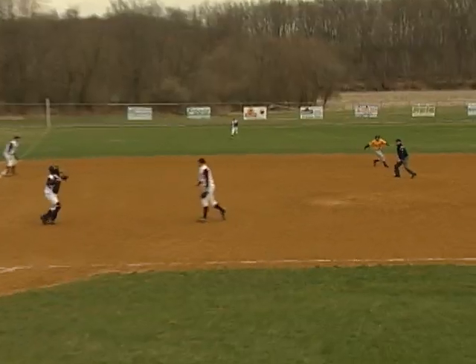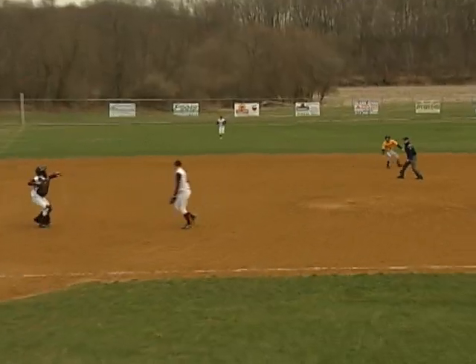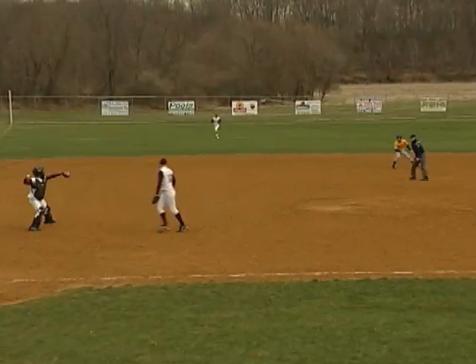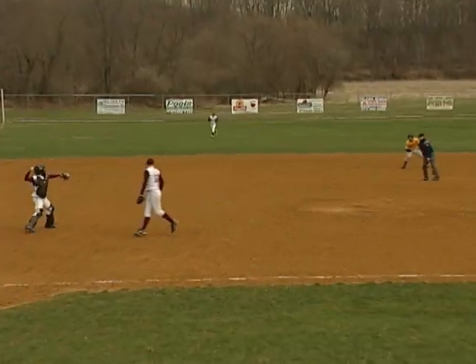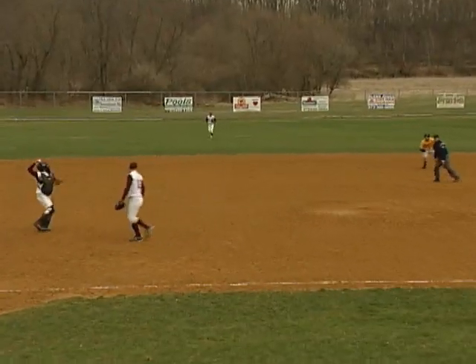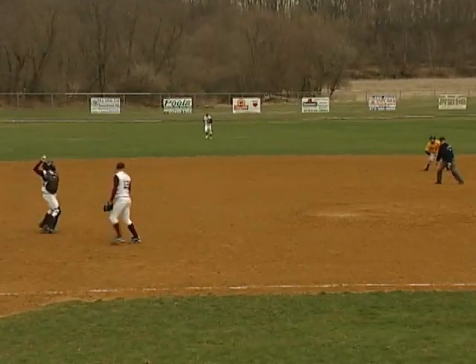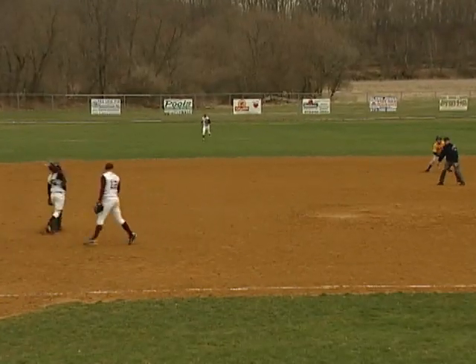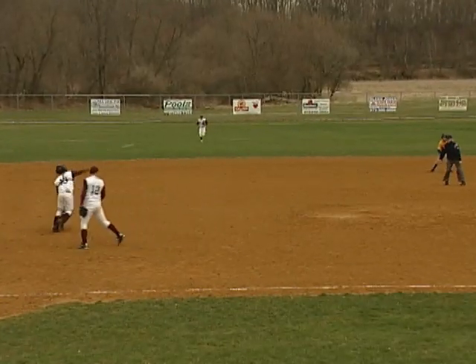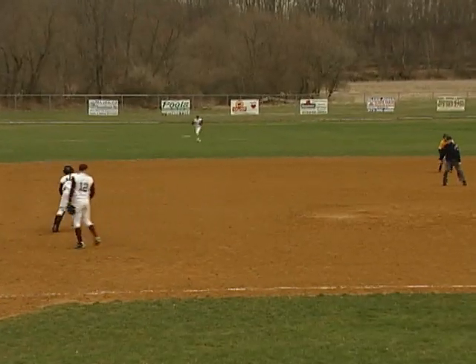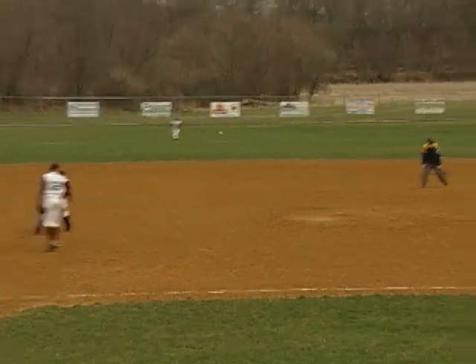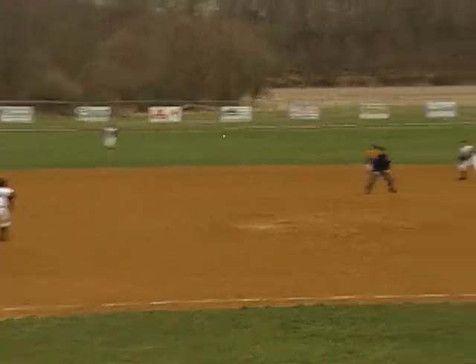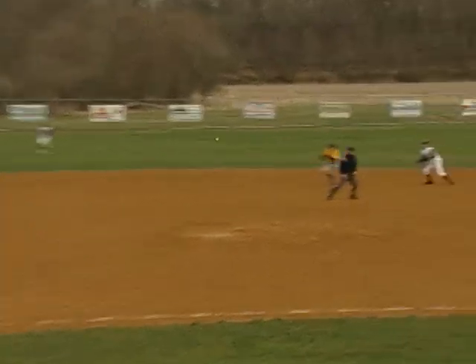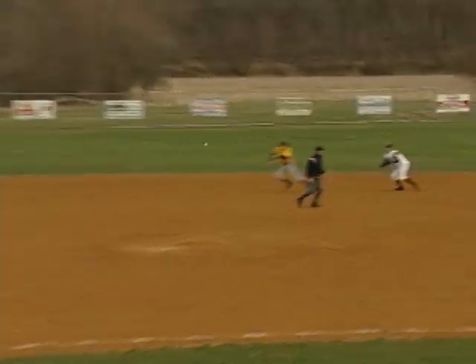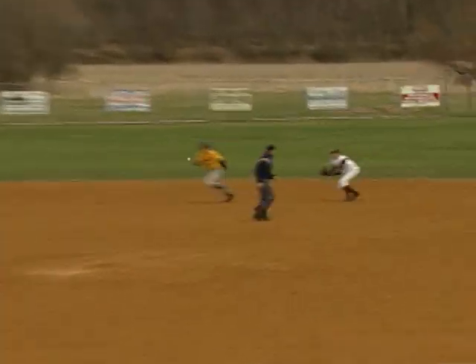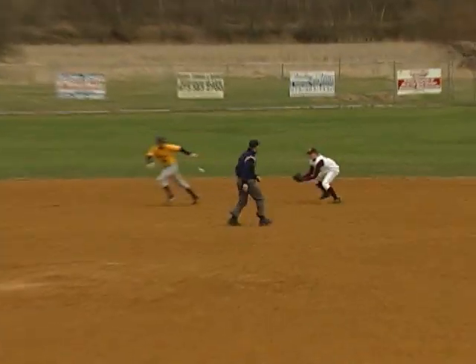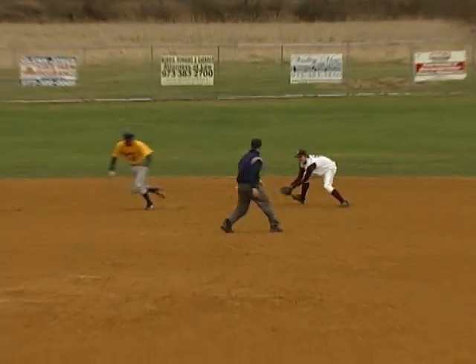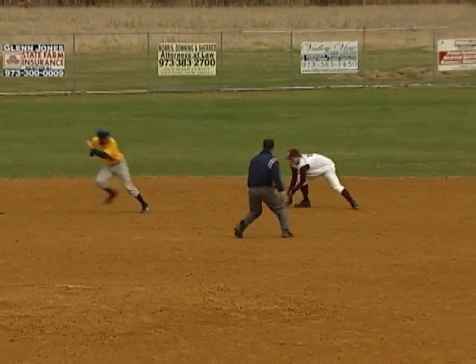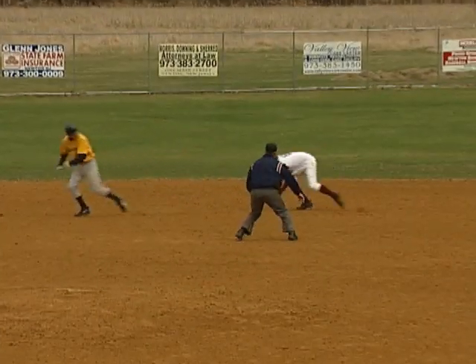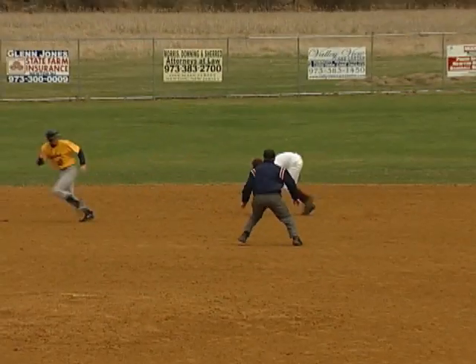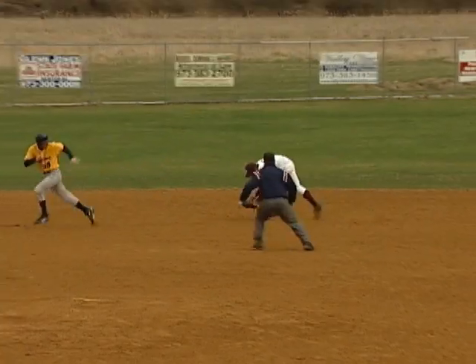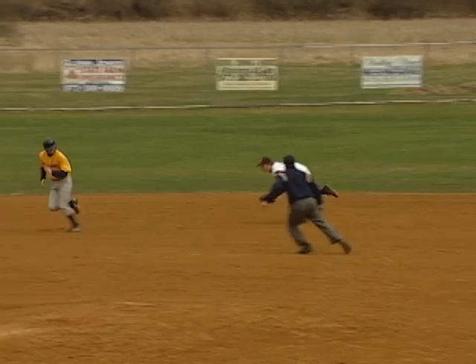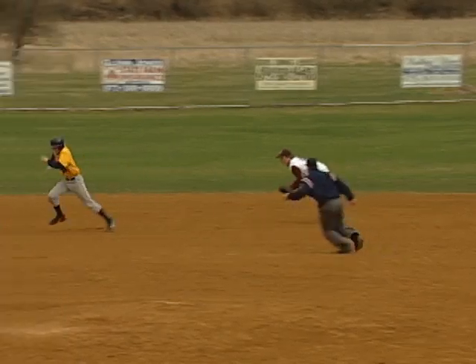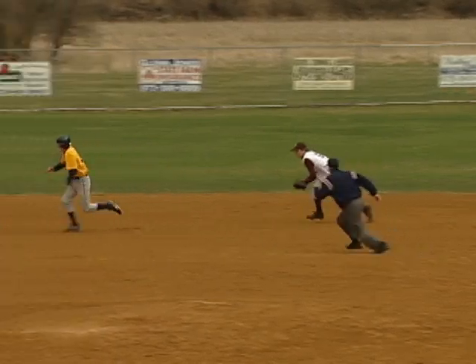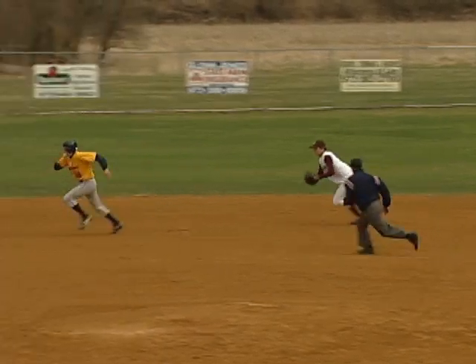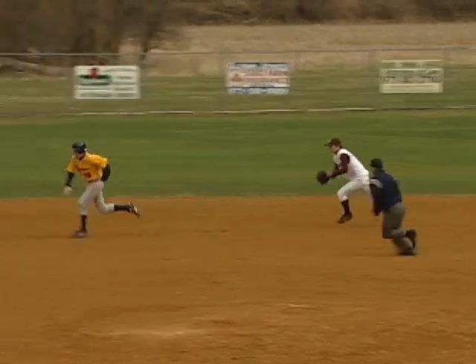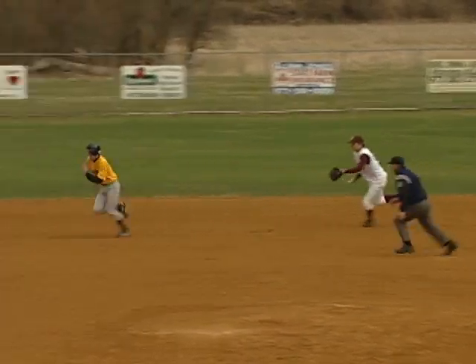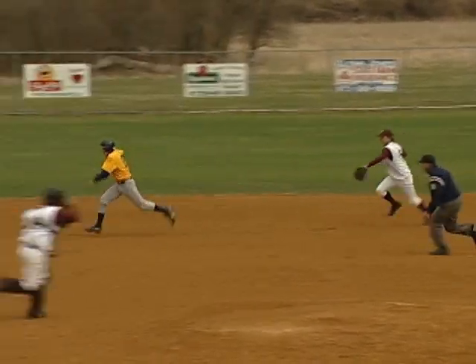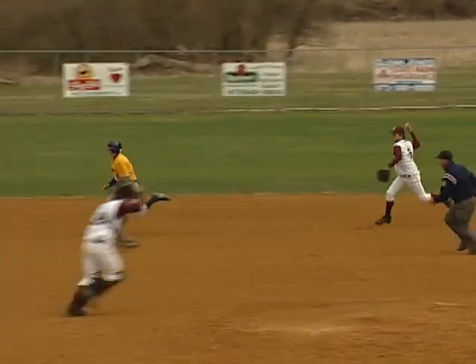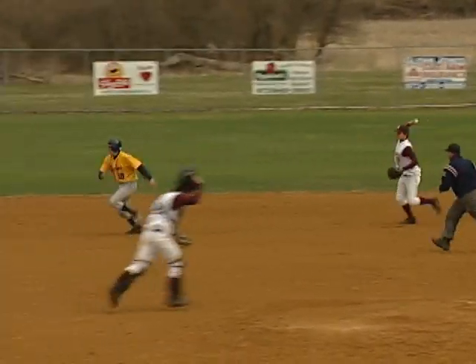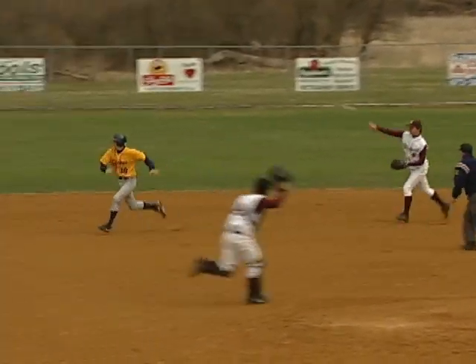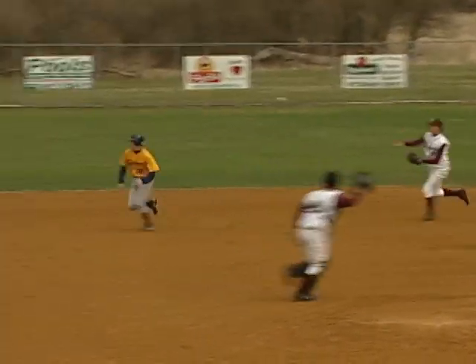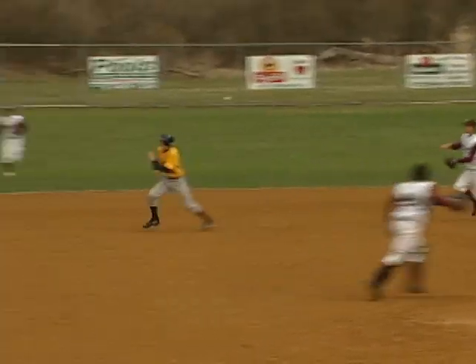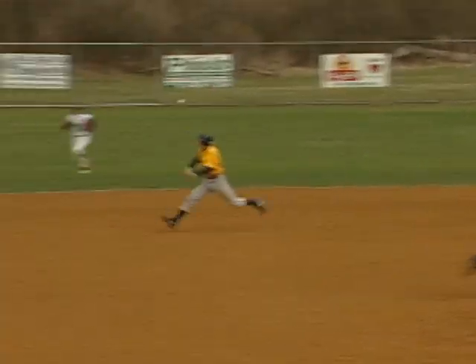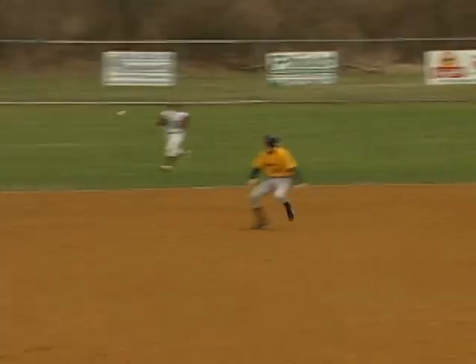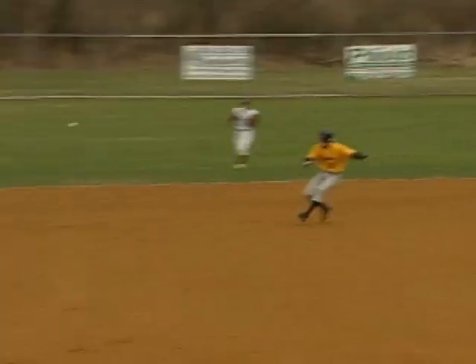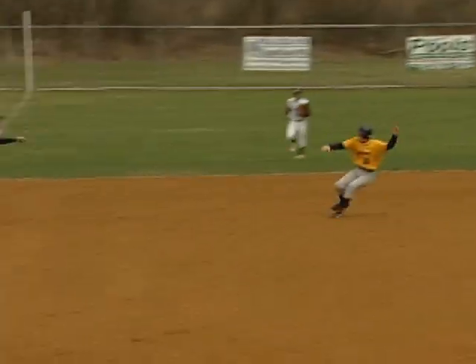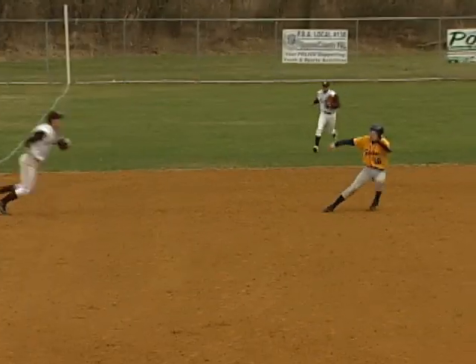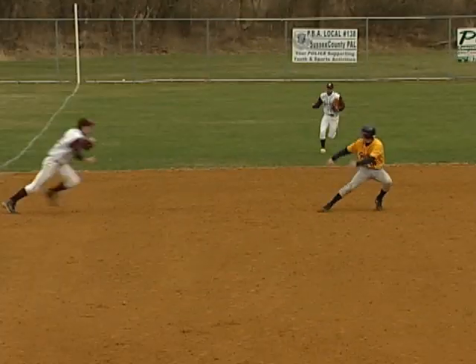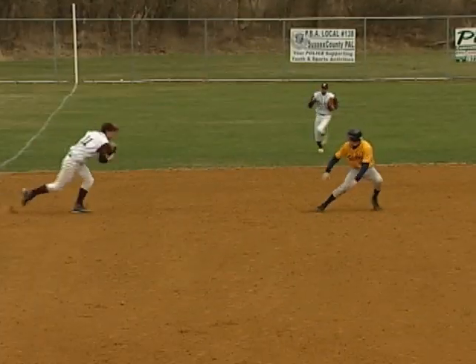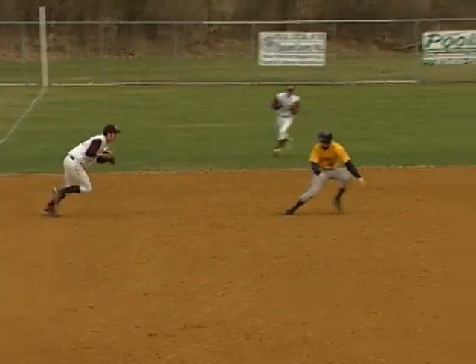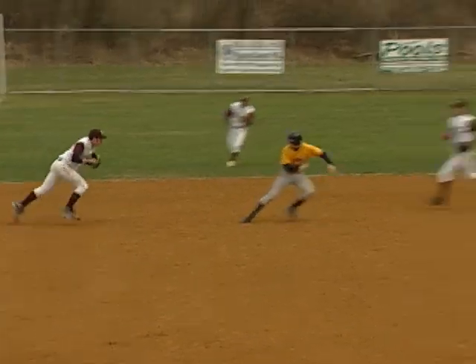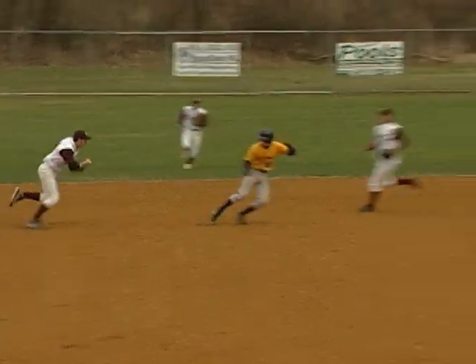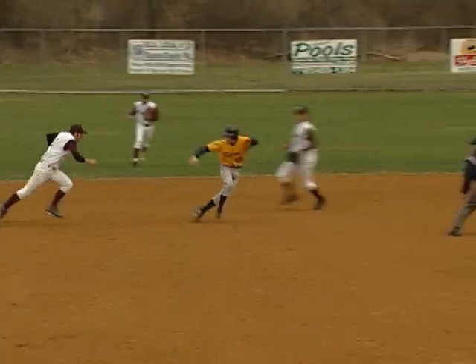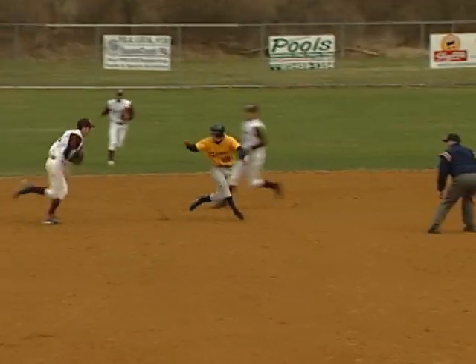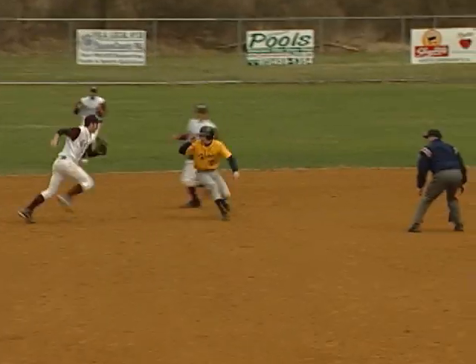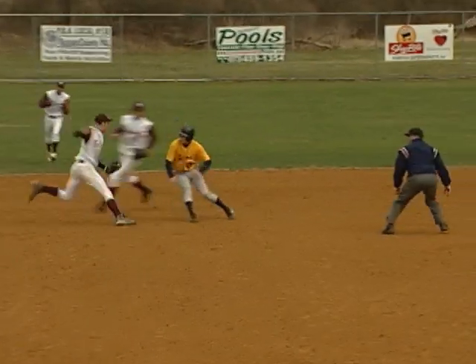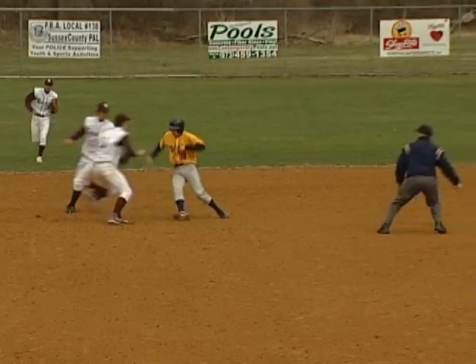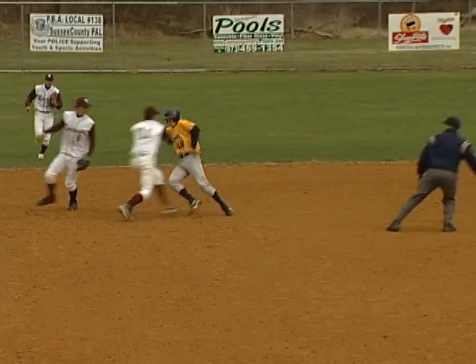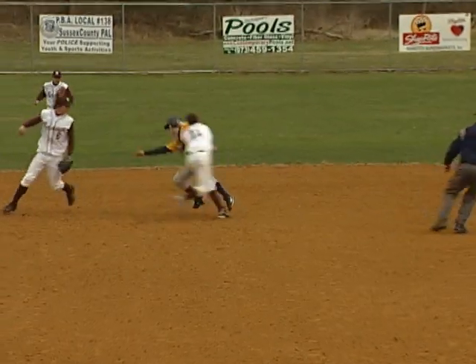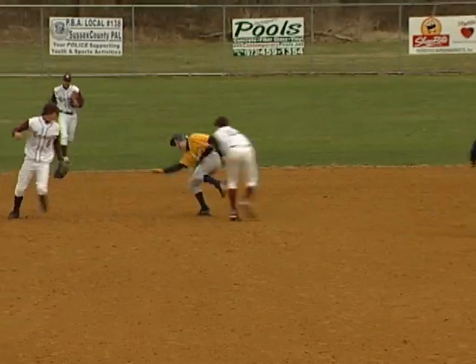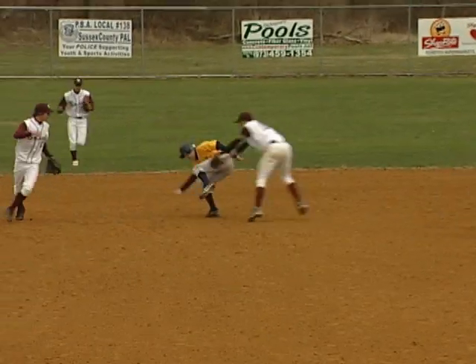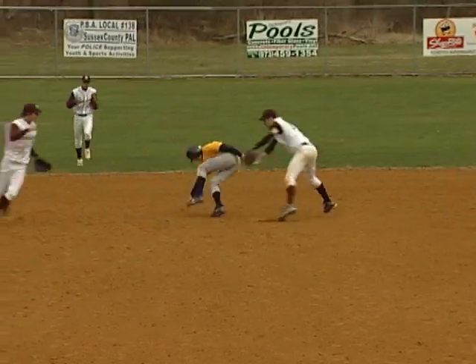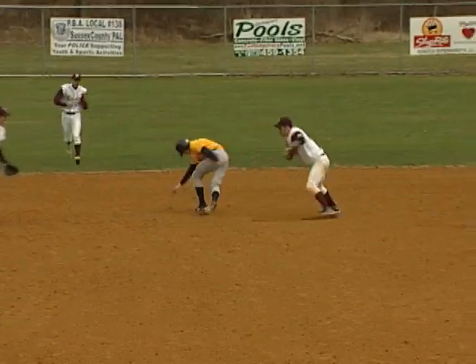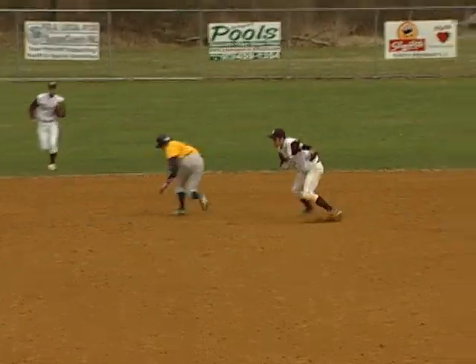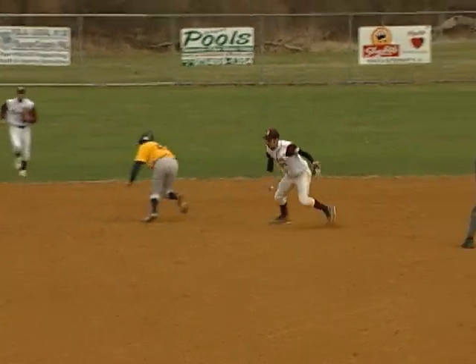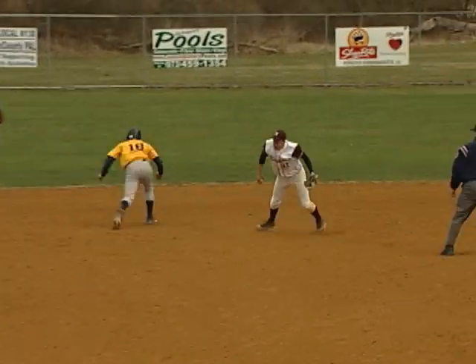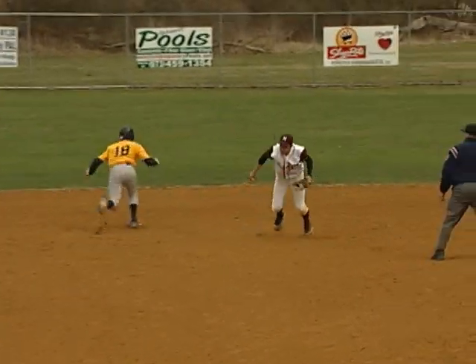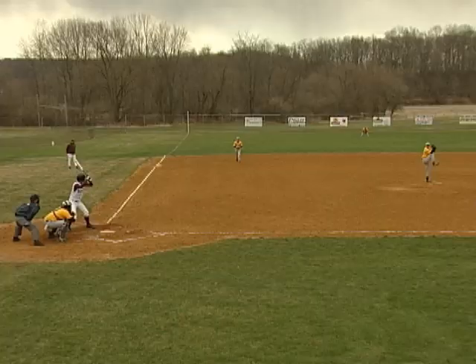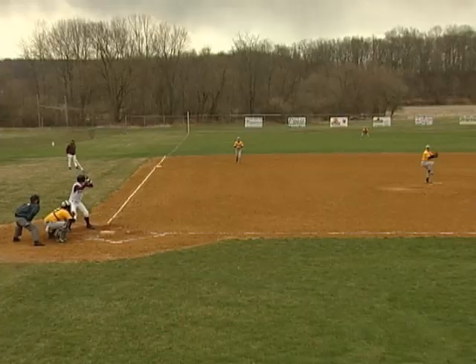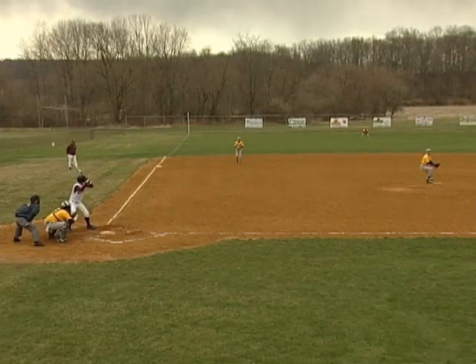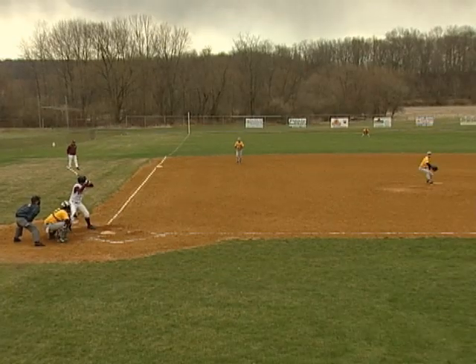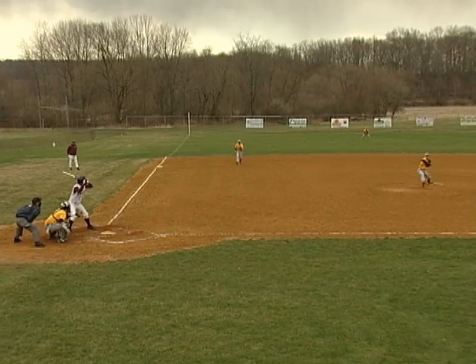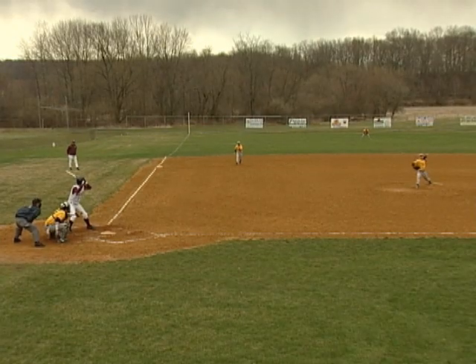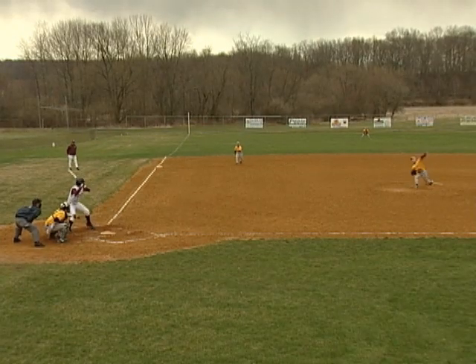Top of the fourth, Jefferson has a runner on second but Newton gets the pickoff to end the threat. Still scoreless, folks.